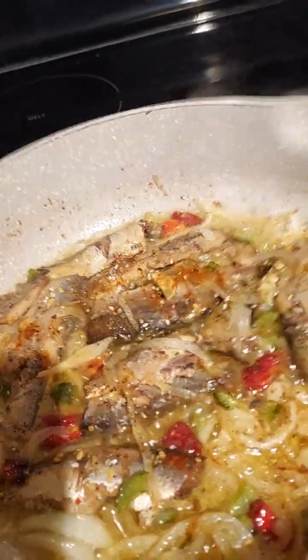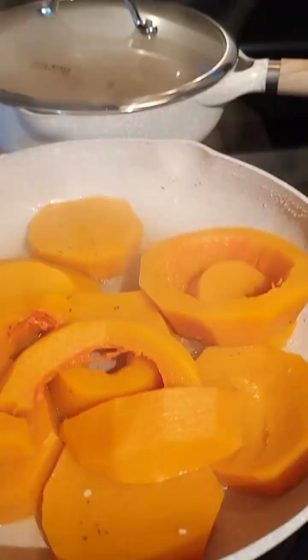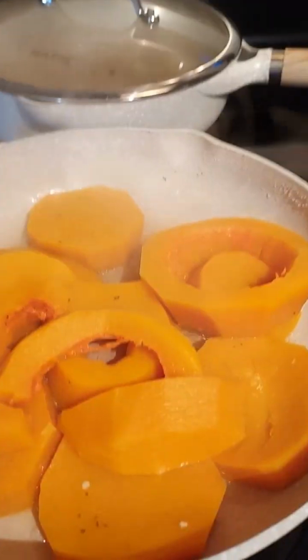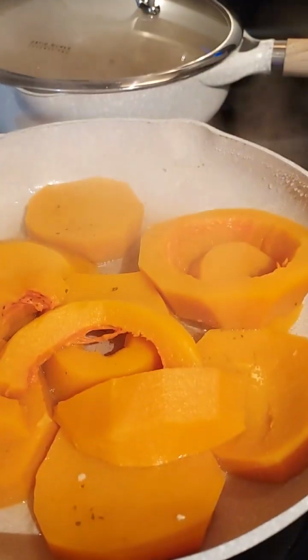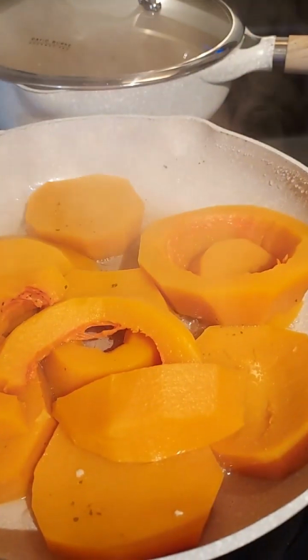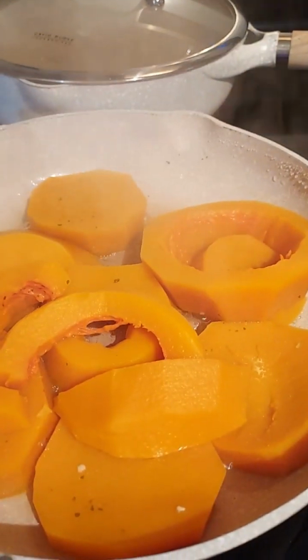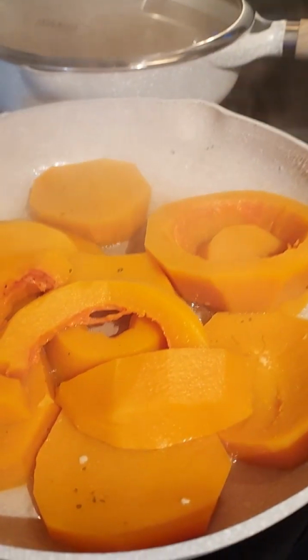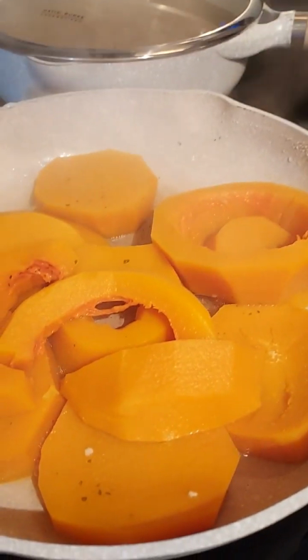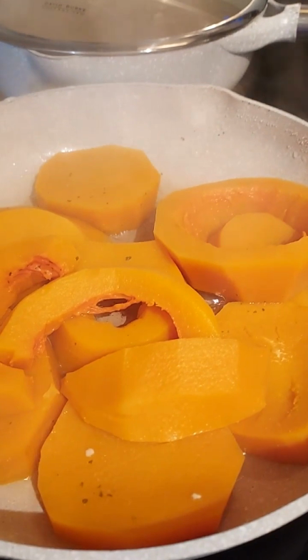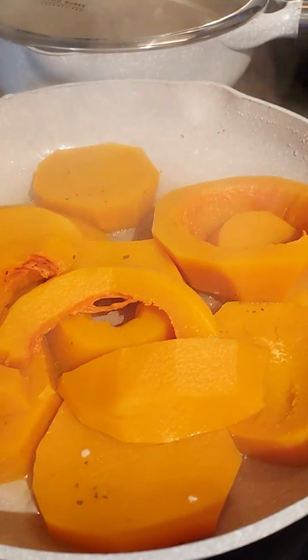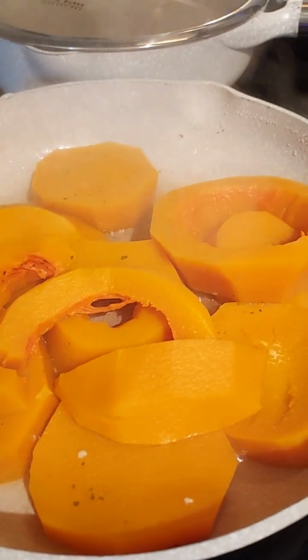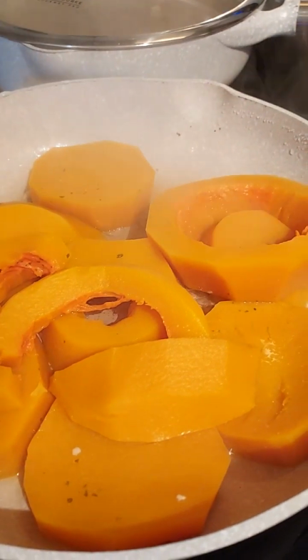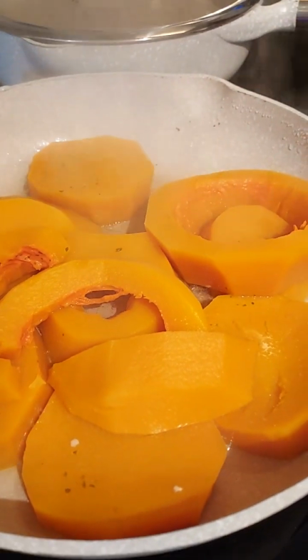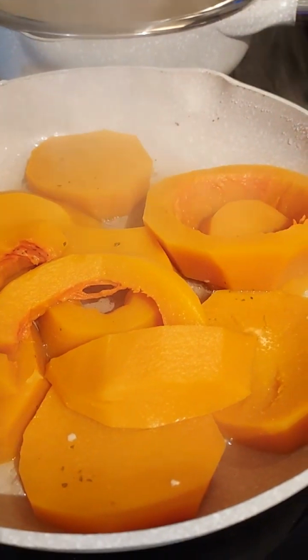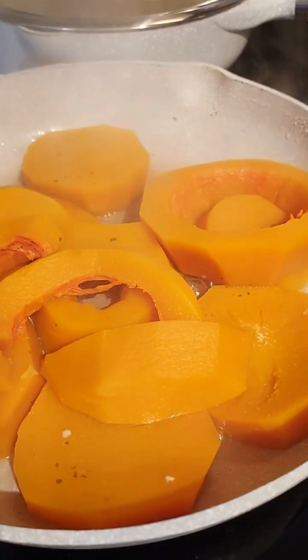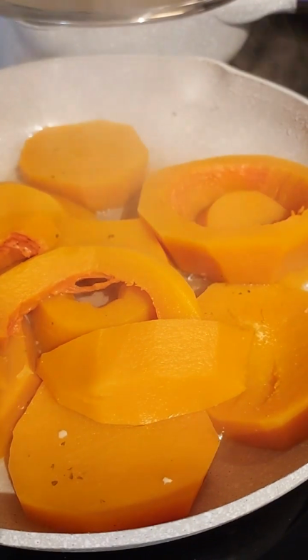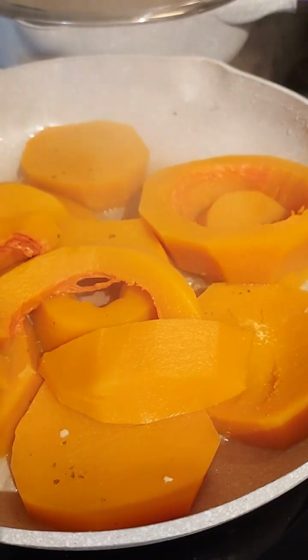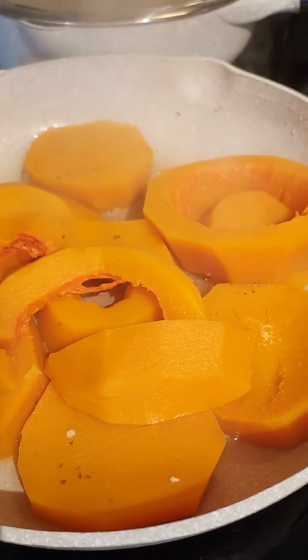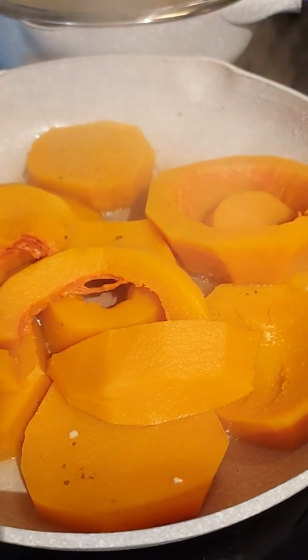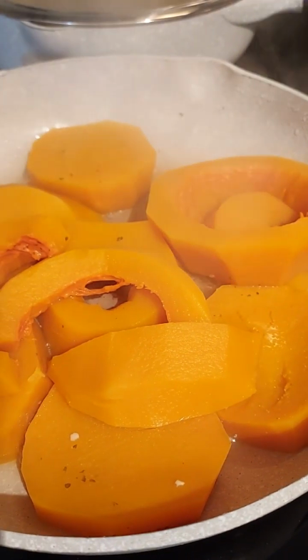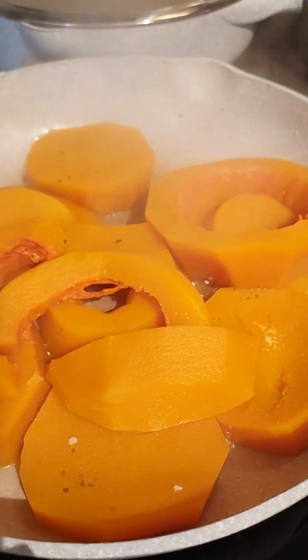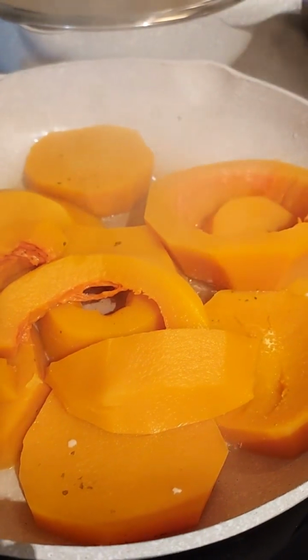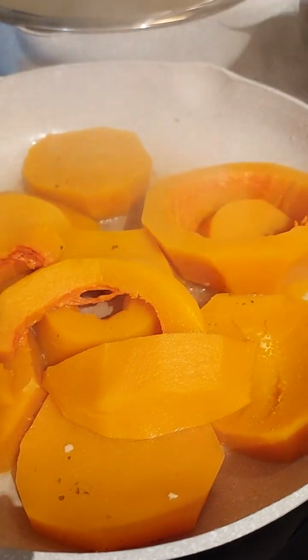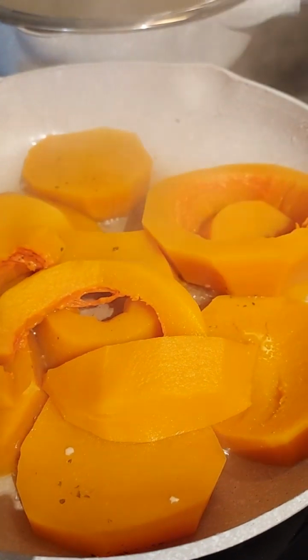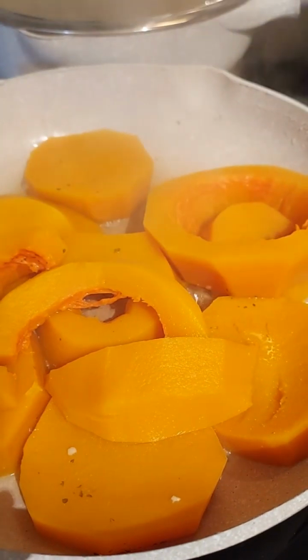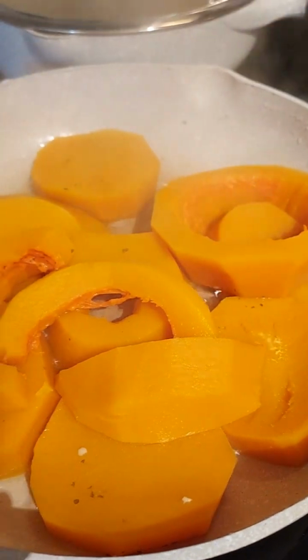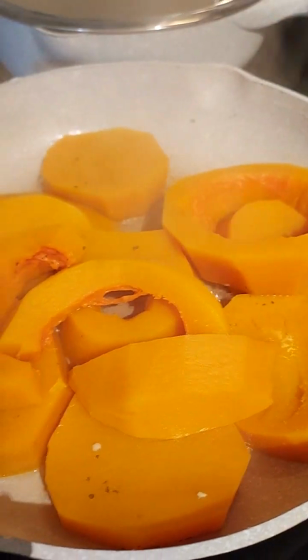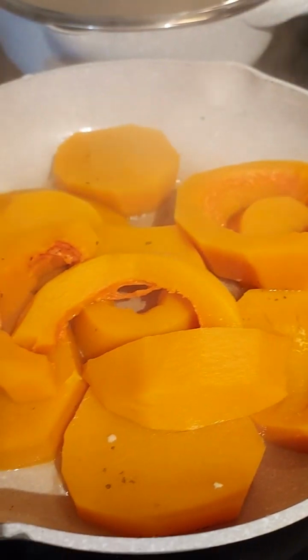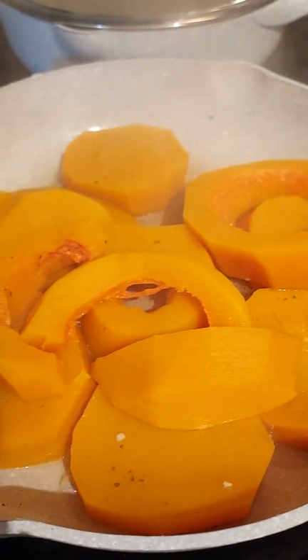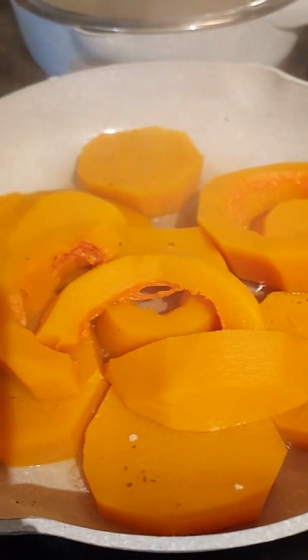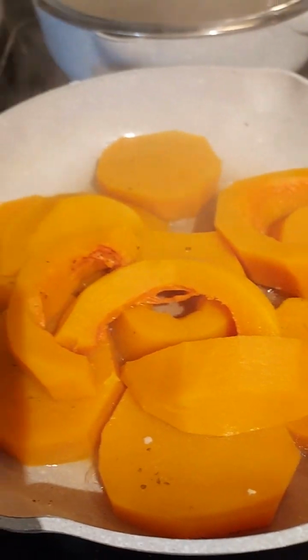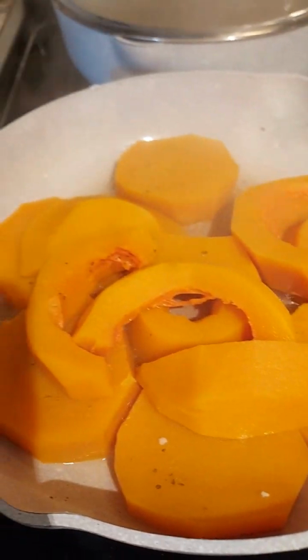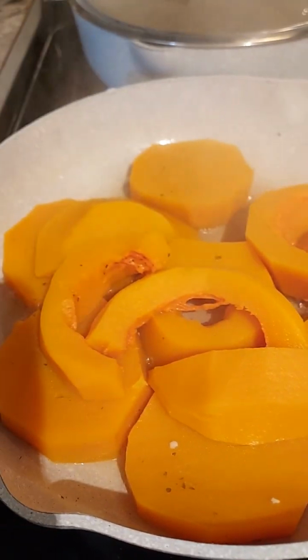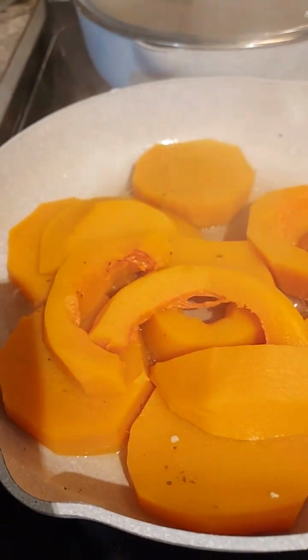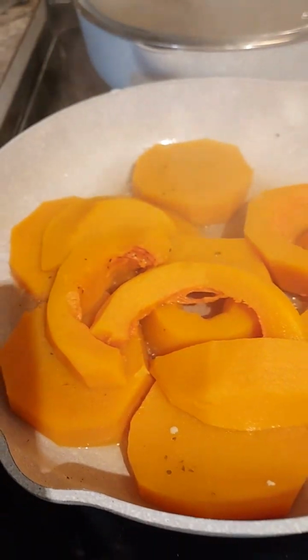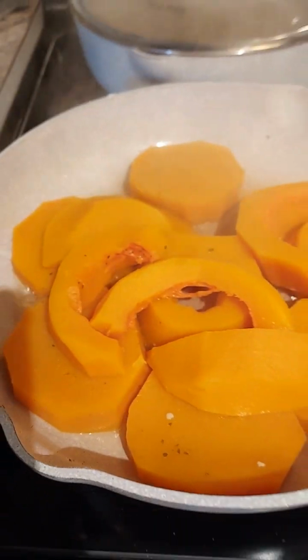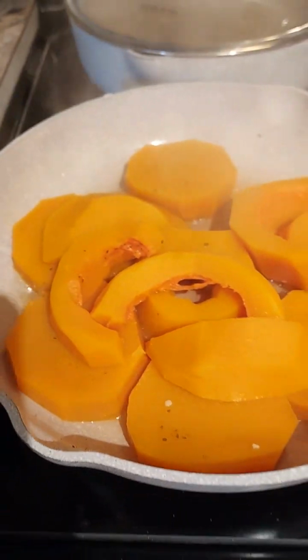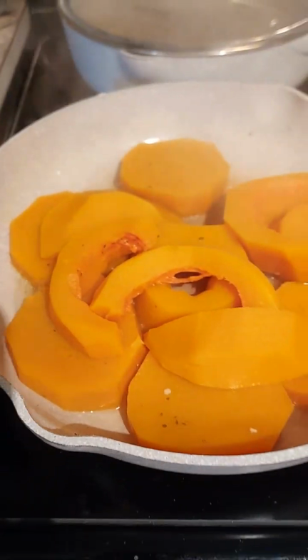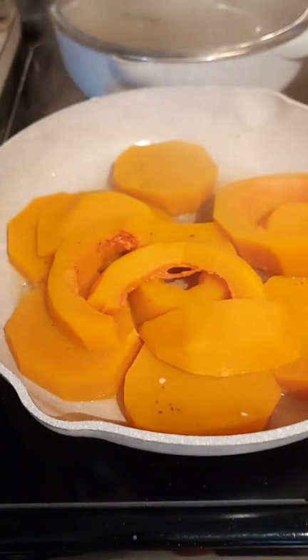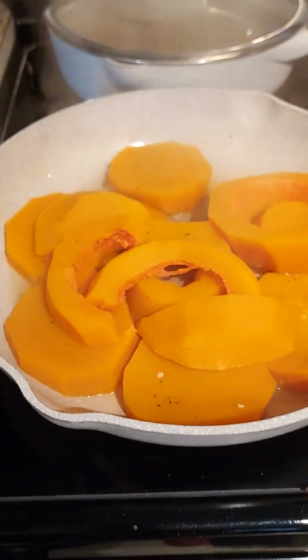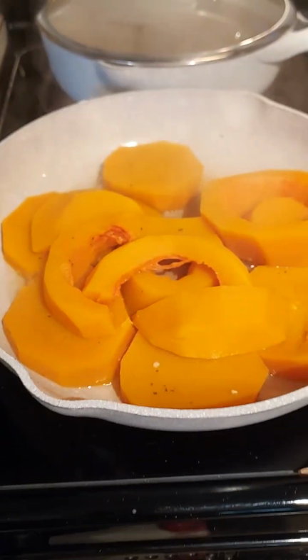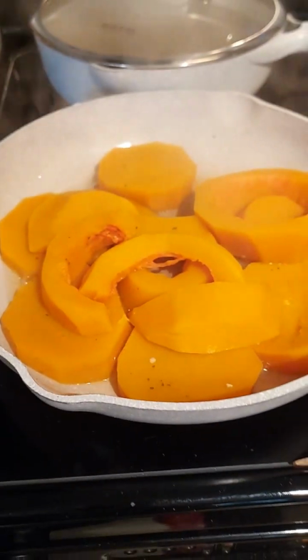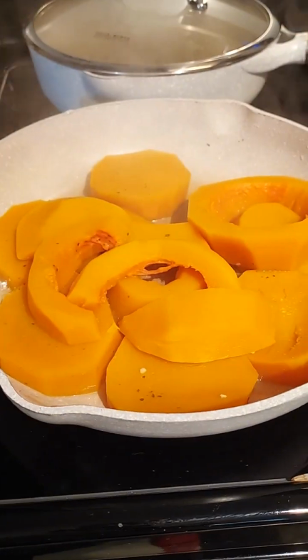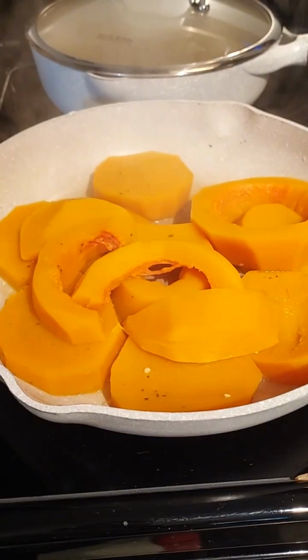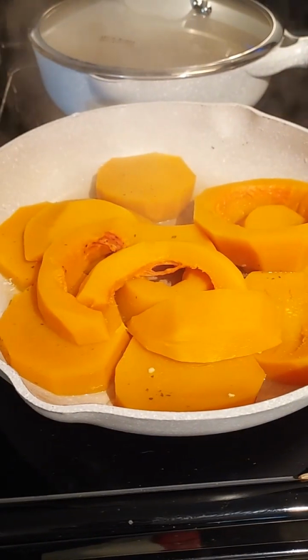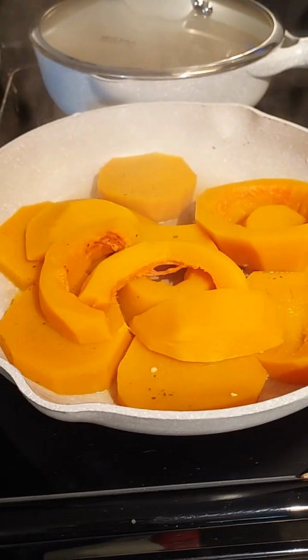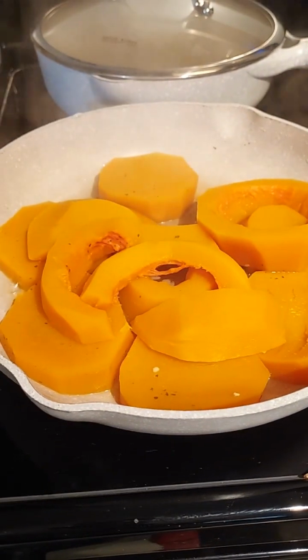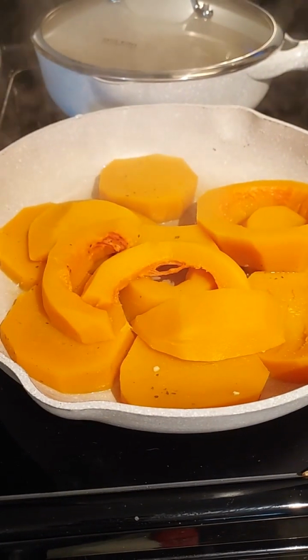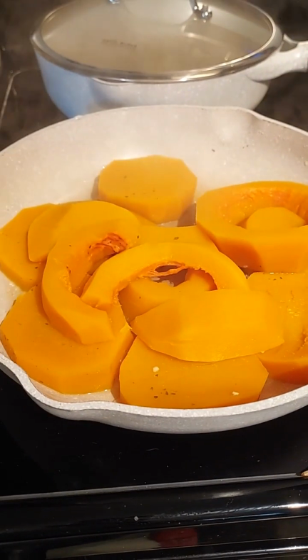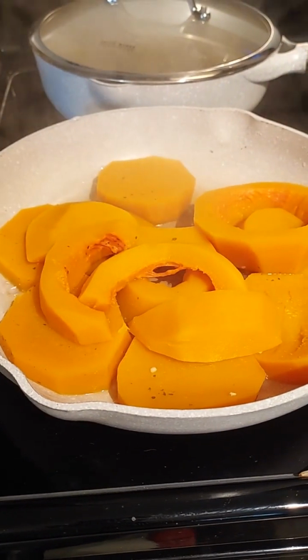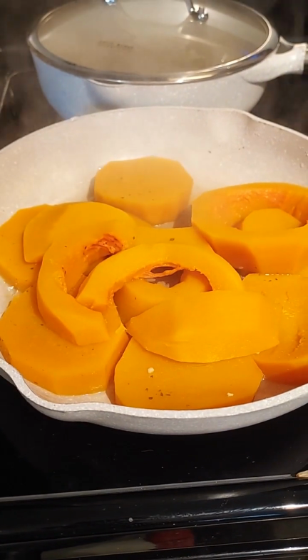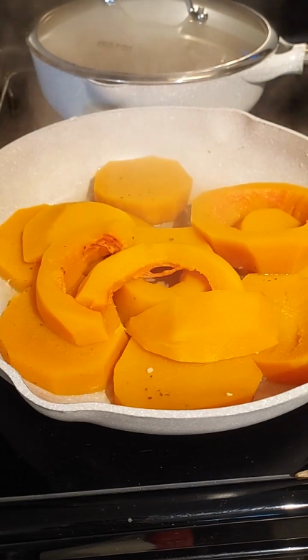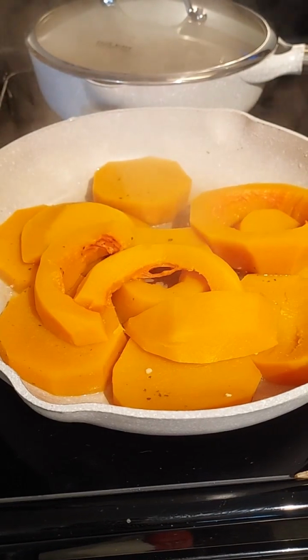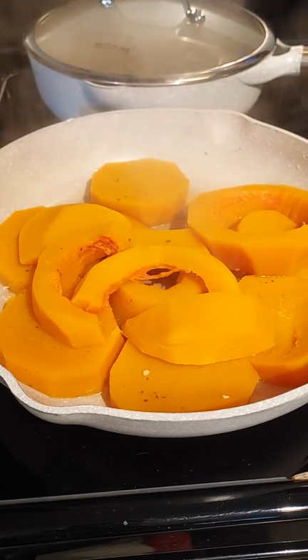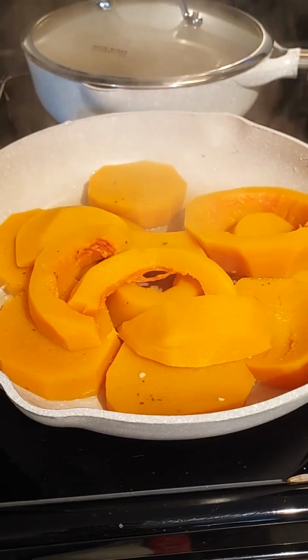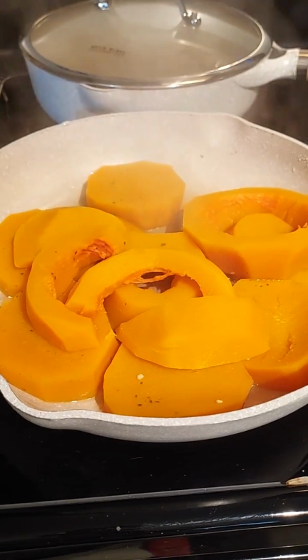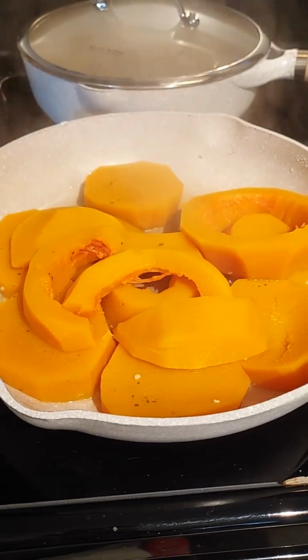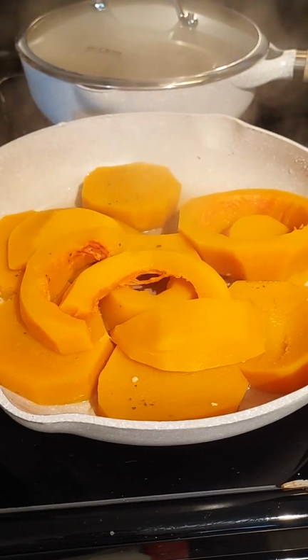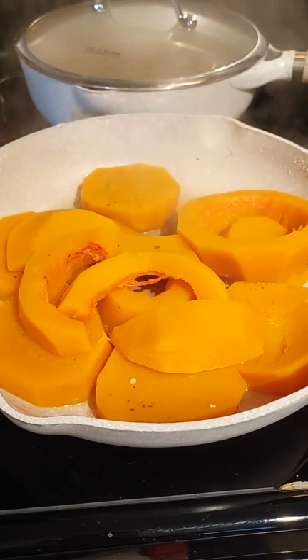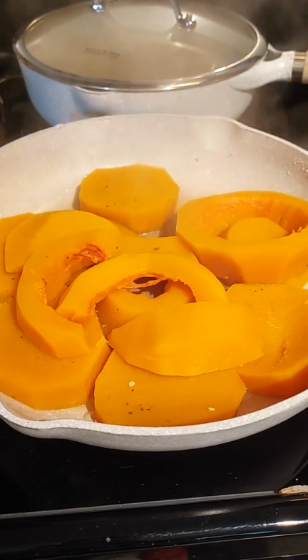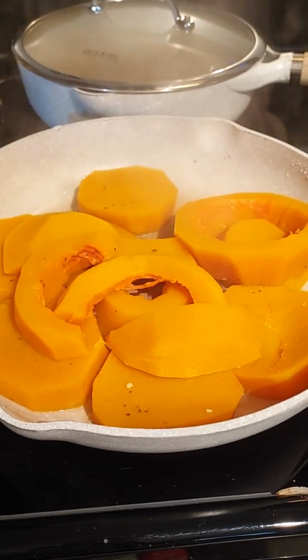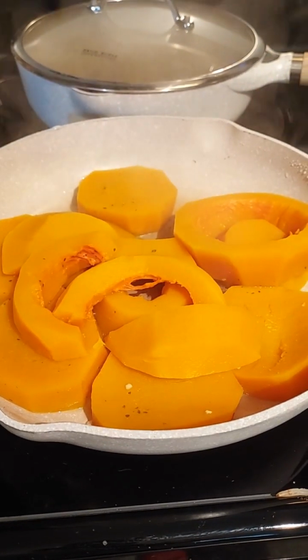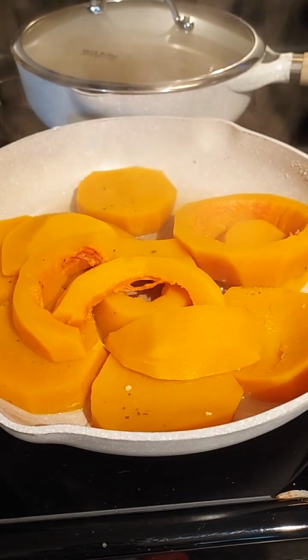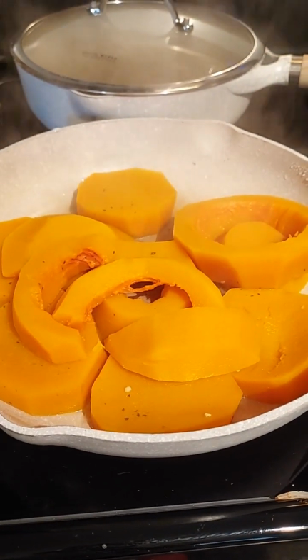While I was doing my sardines, I had some squash going steaming in some butter.